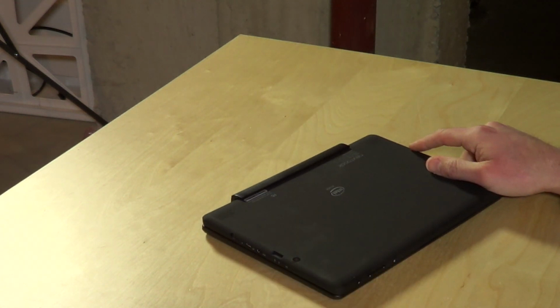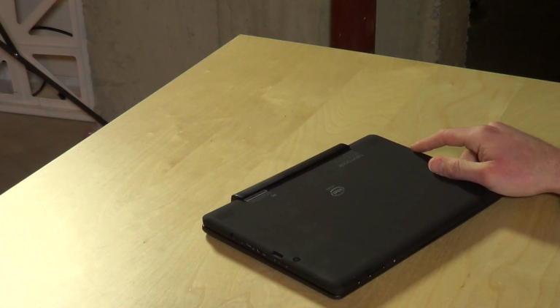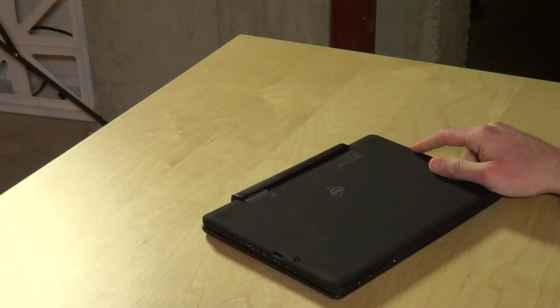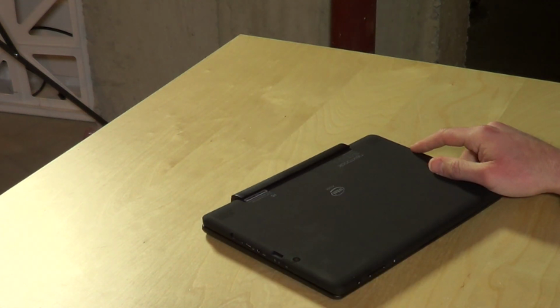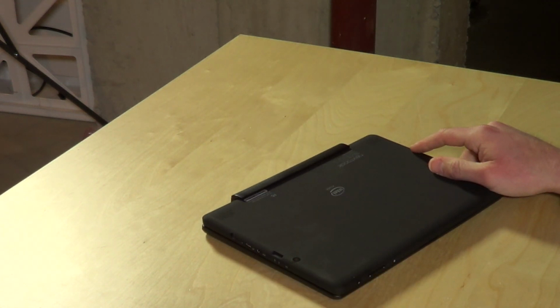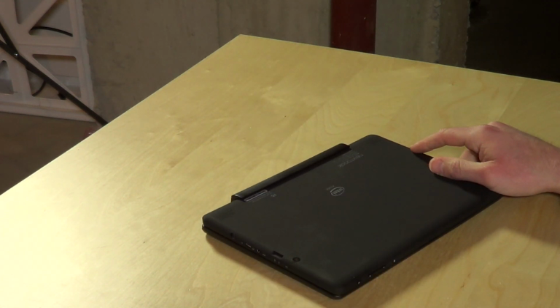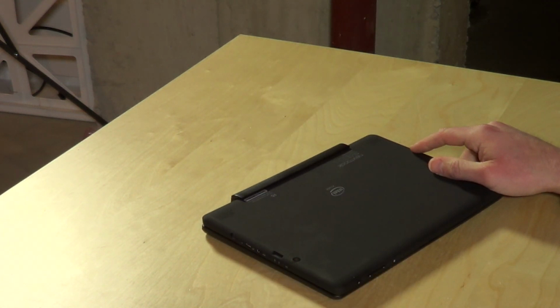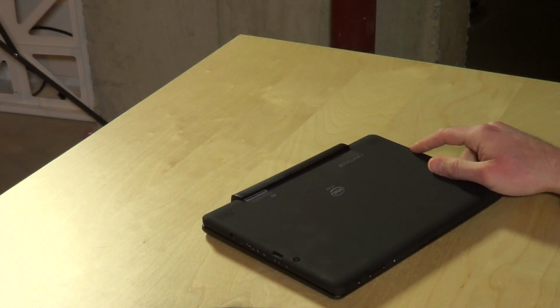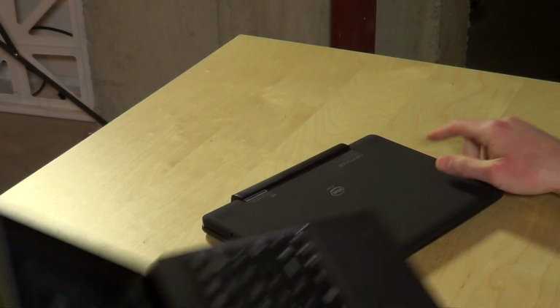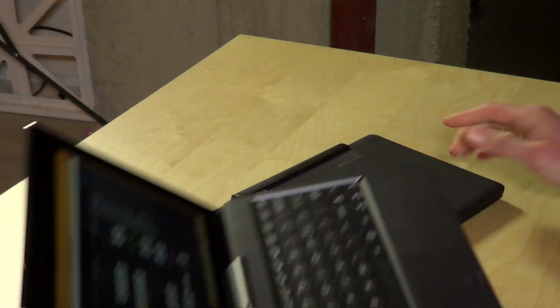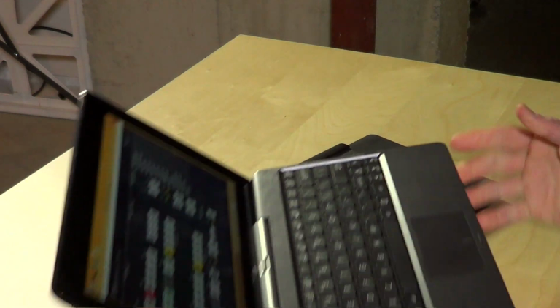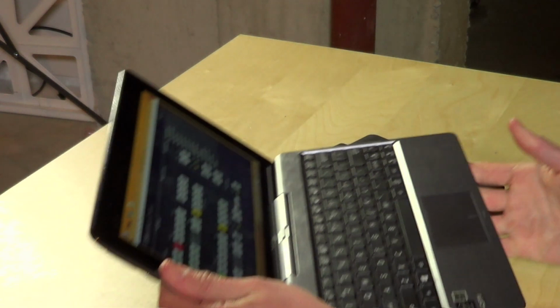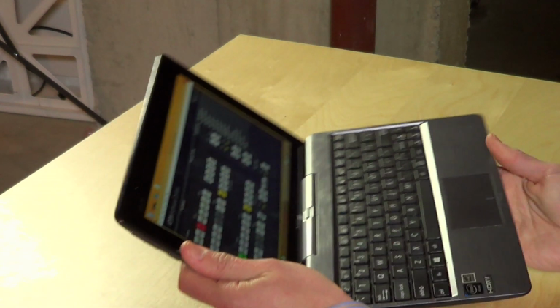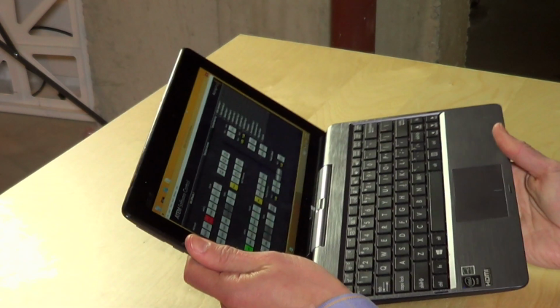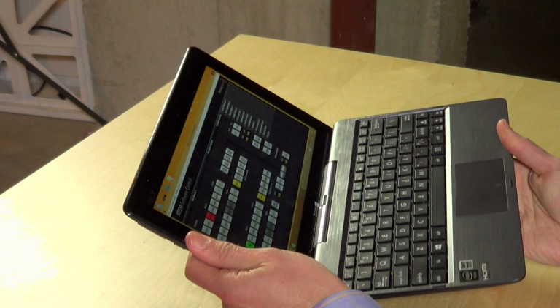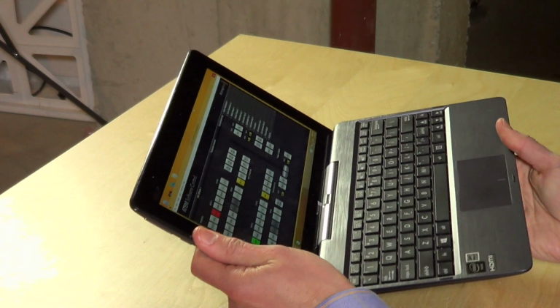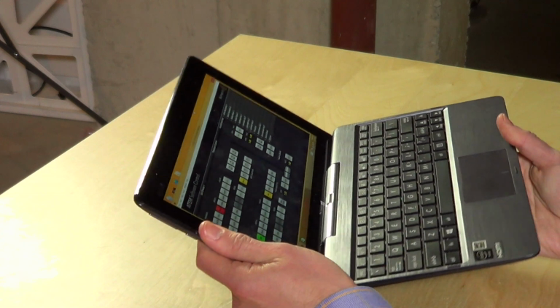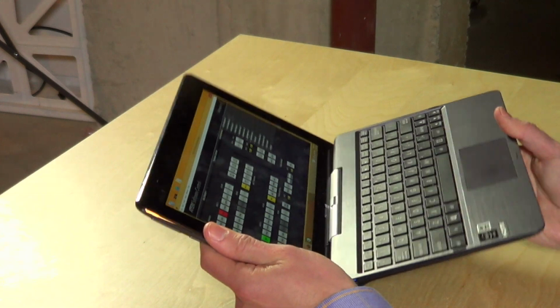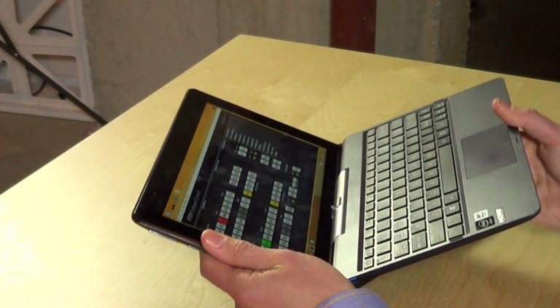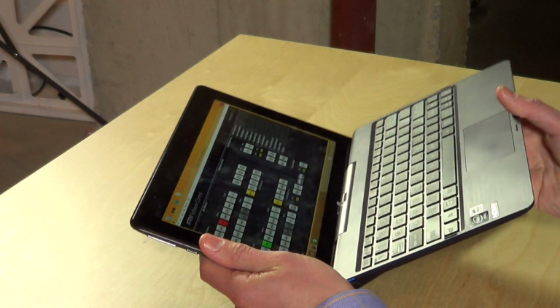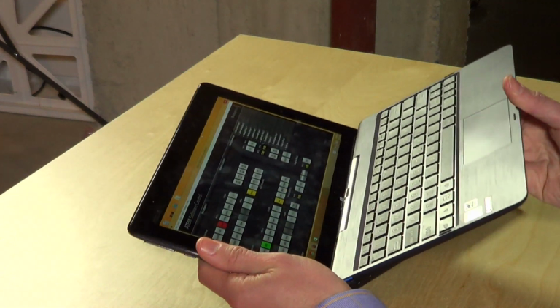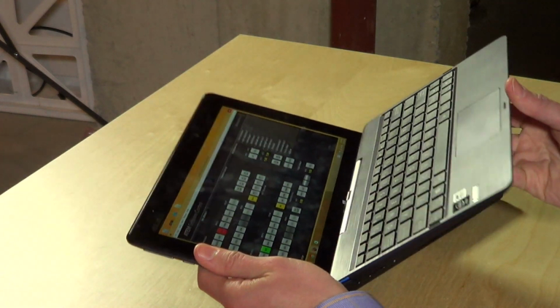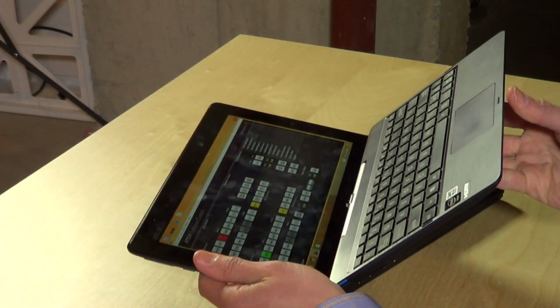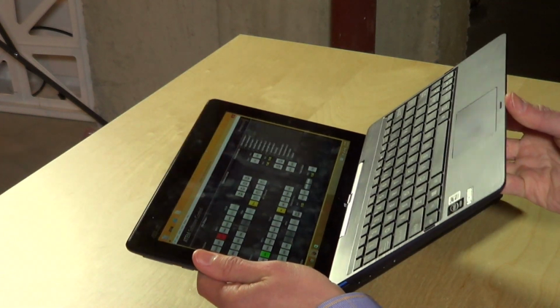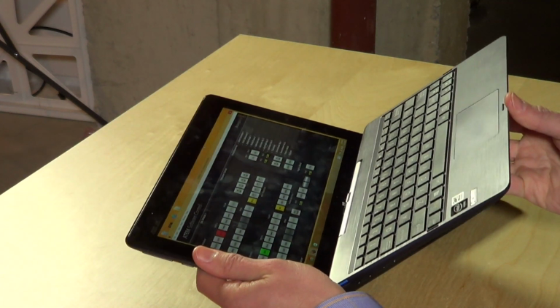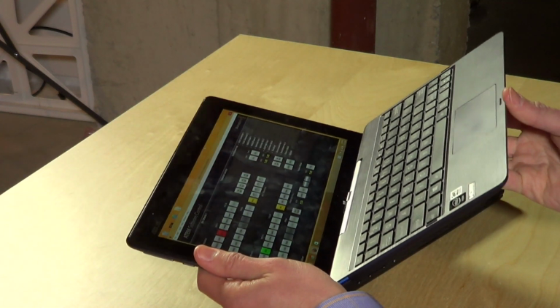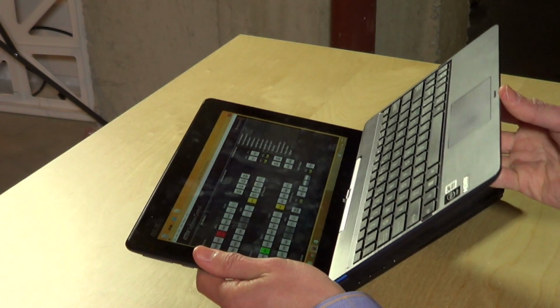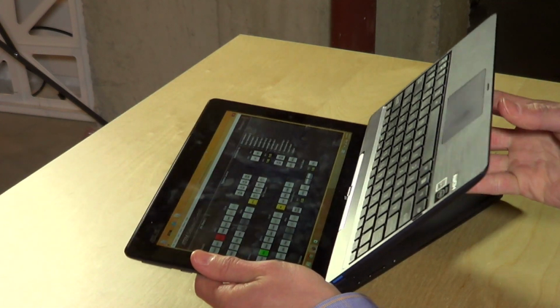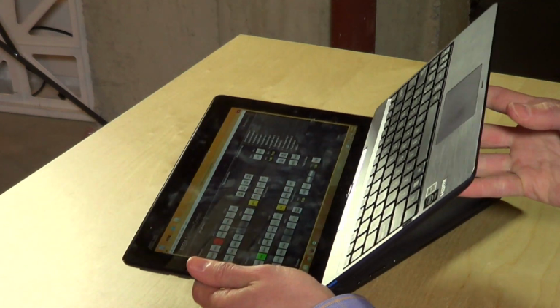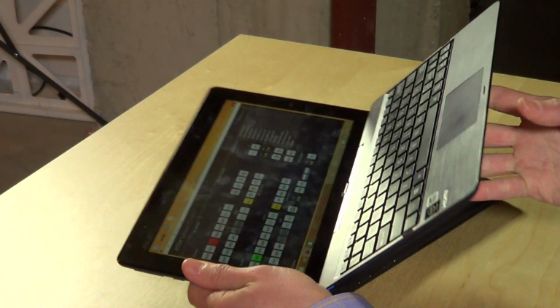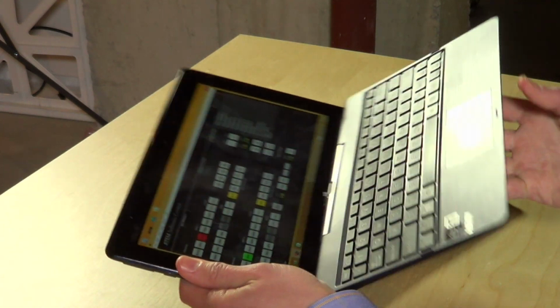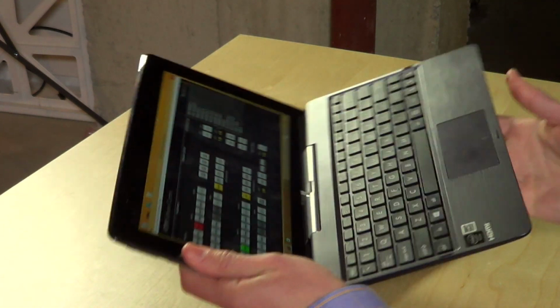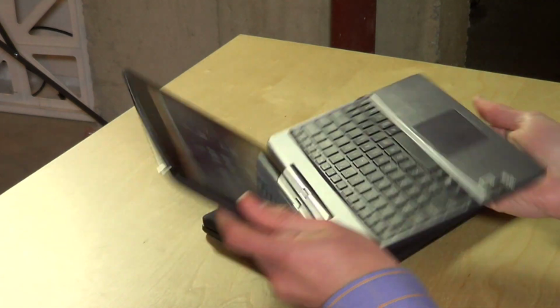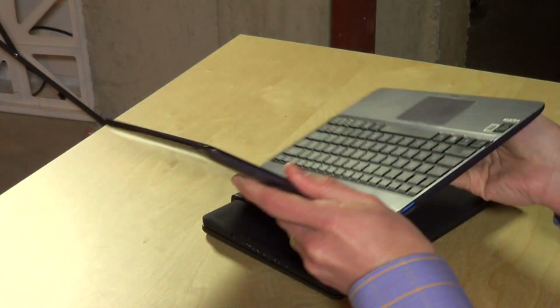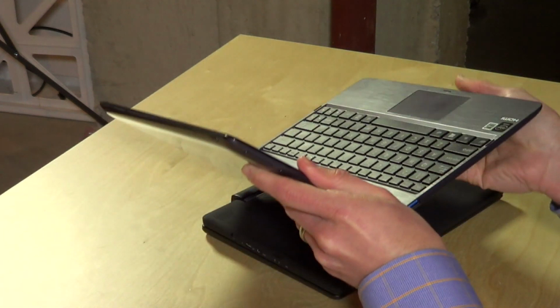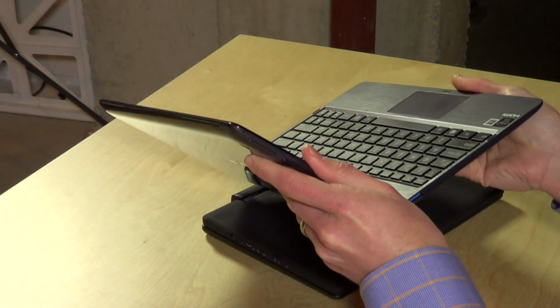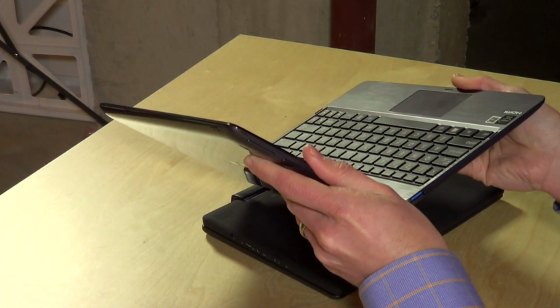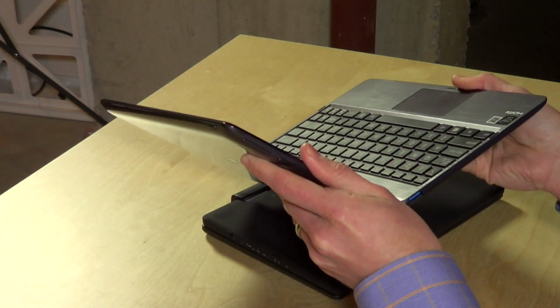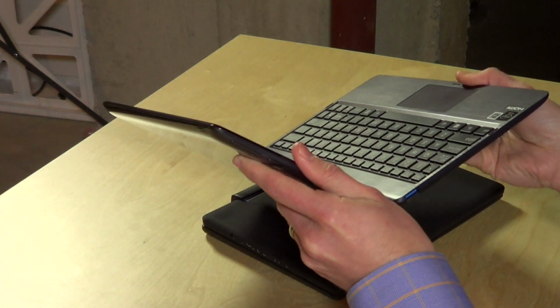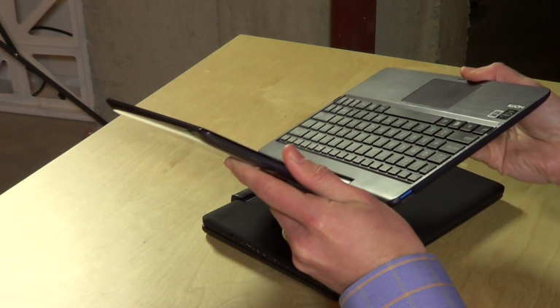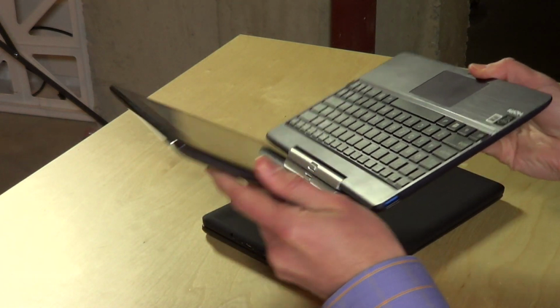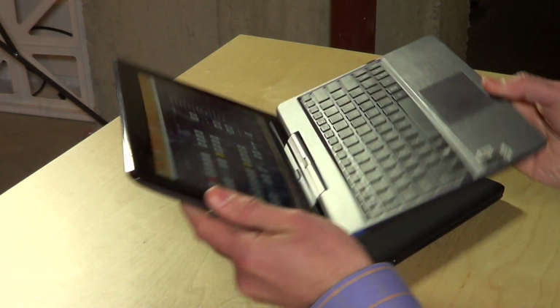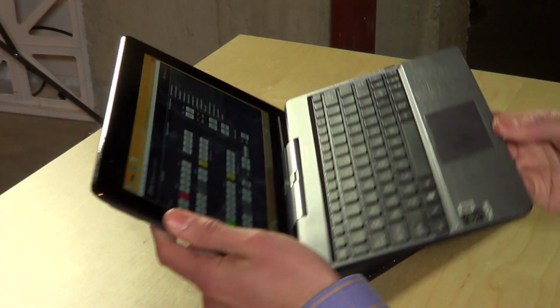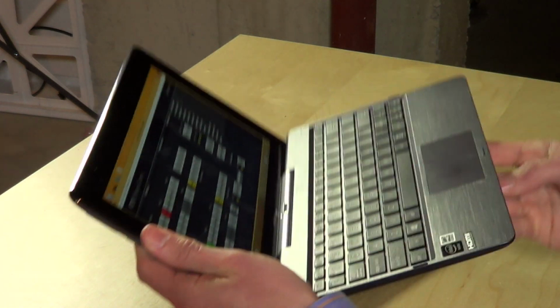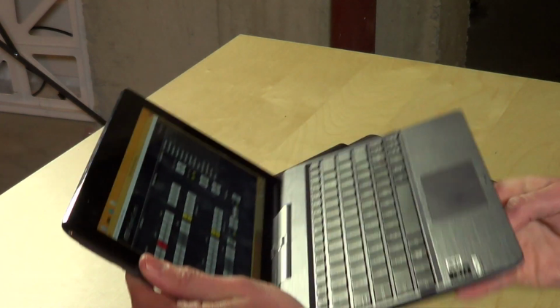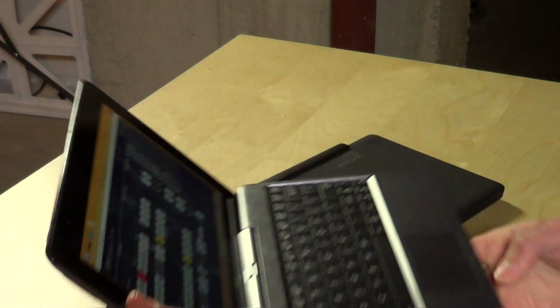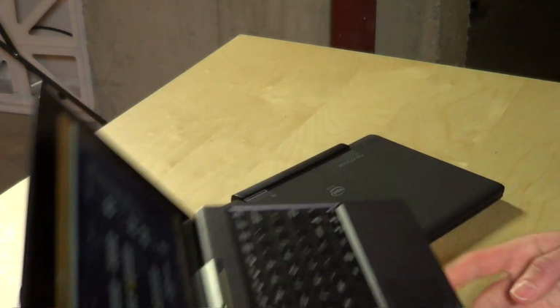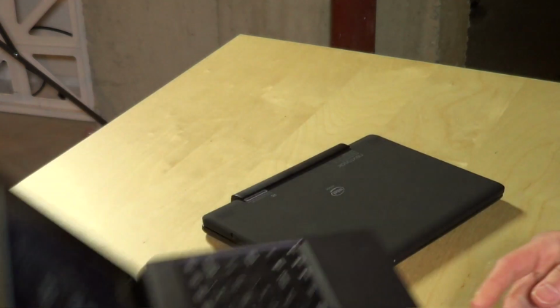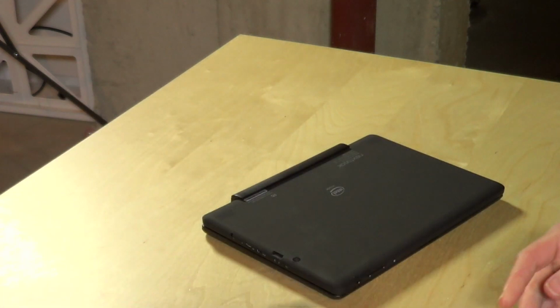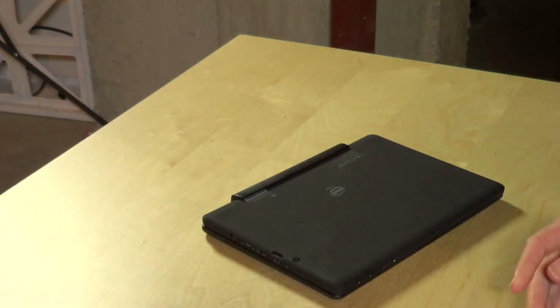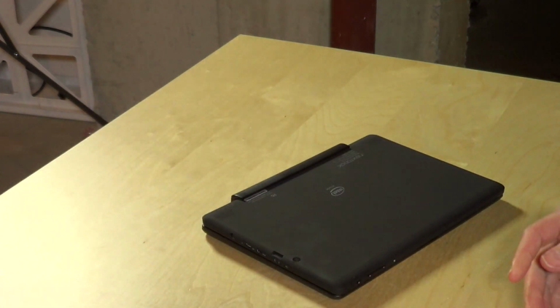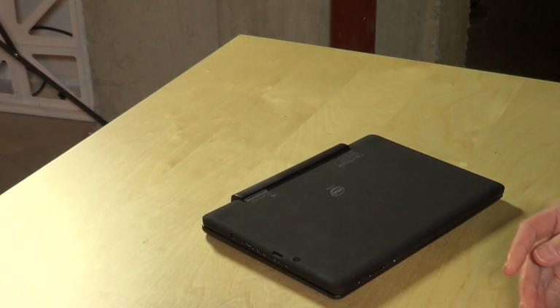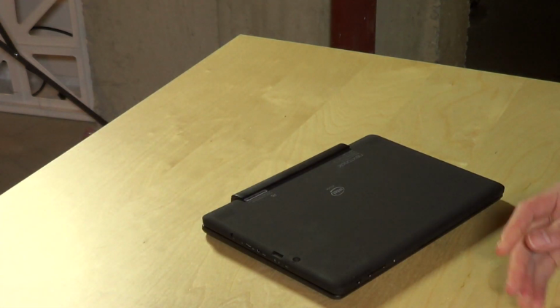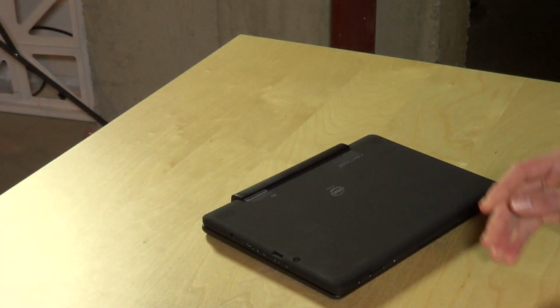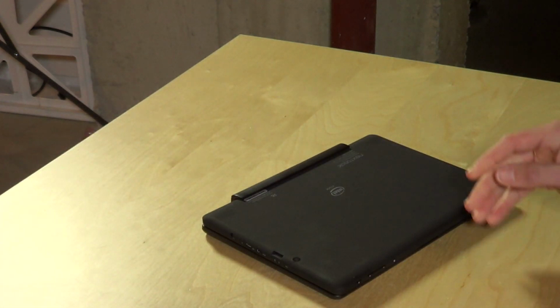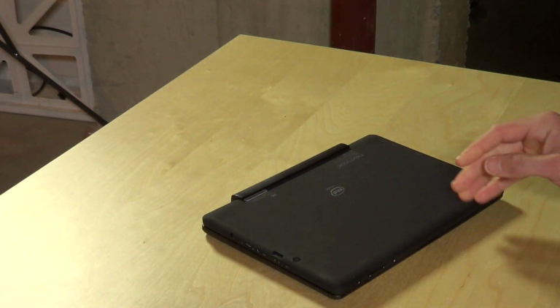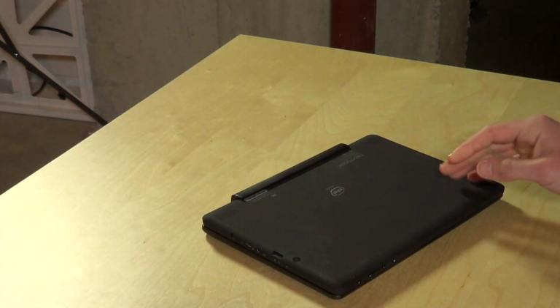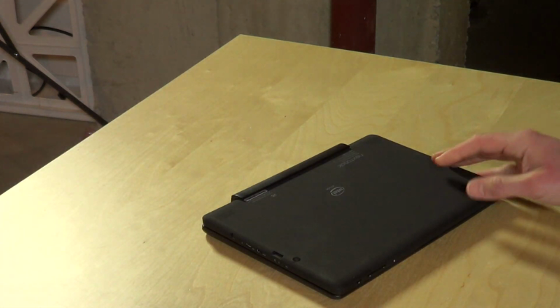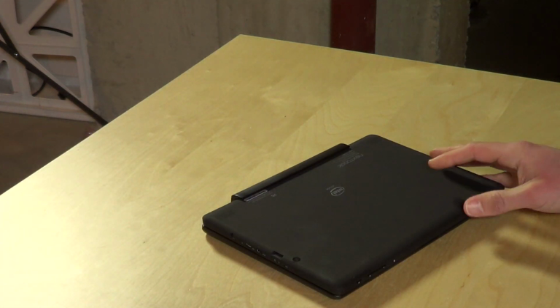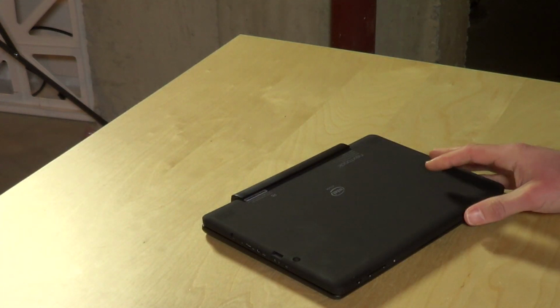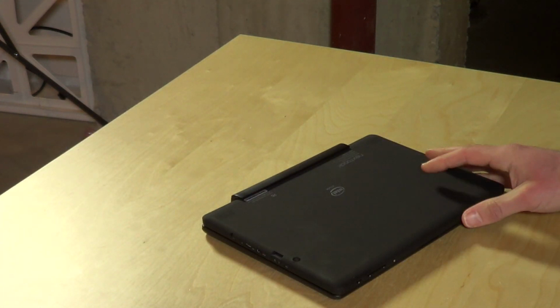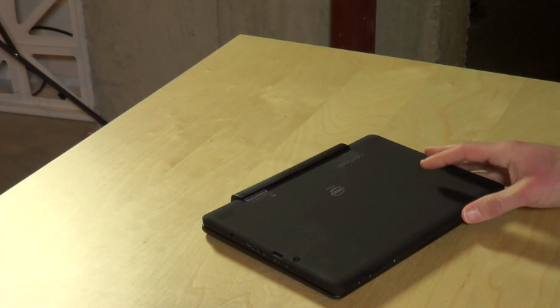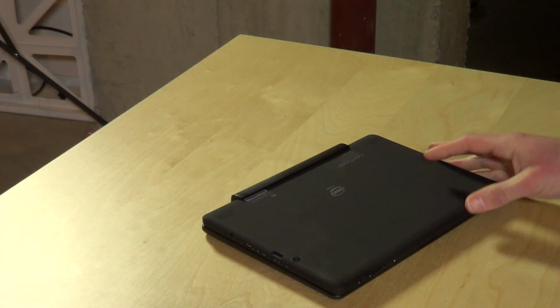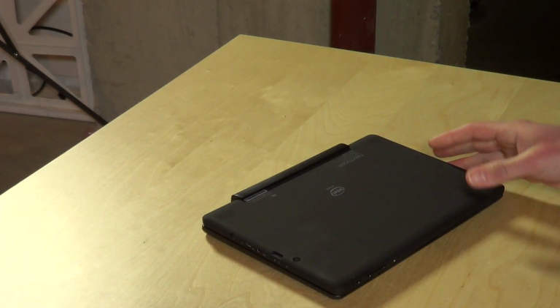This design is very similar to the Asus T100 that we looked at a few months ago — similar kind of style to it.